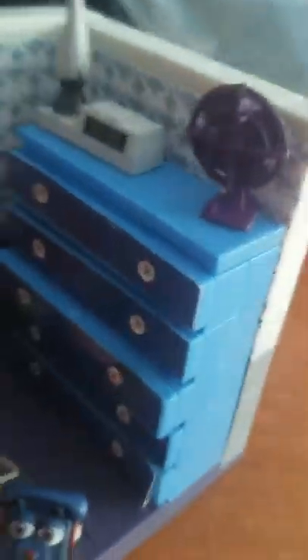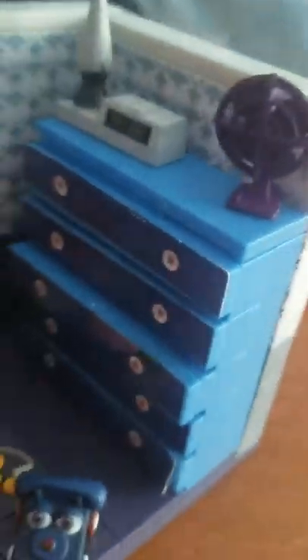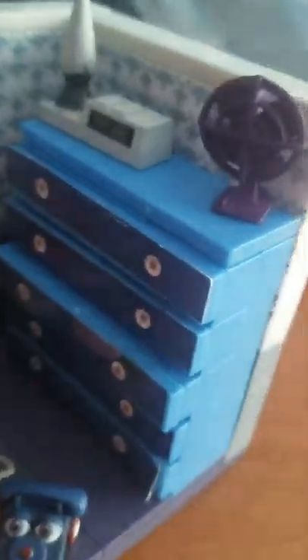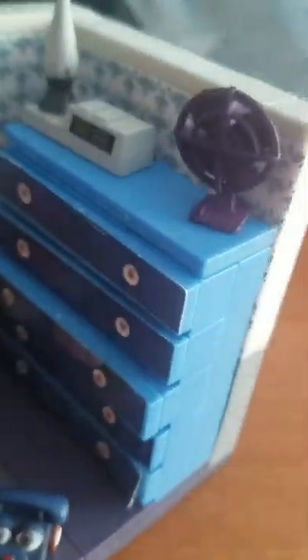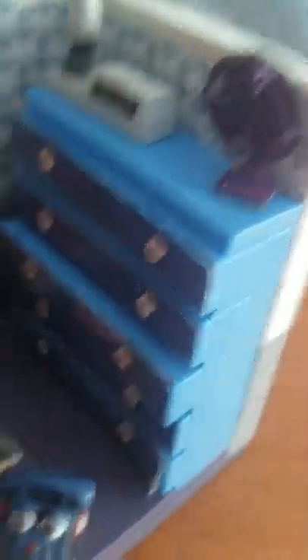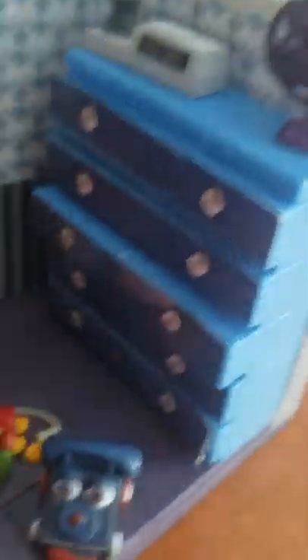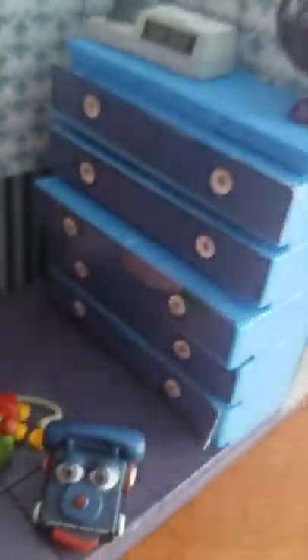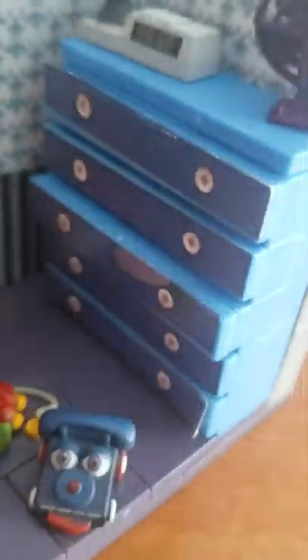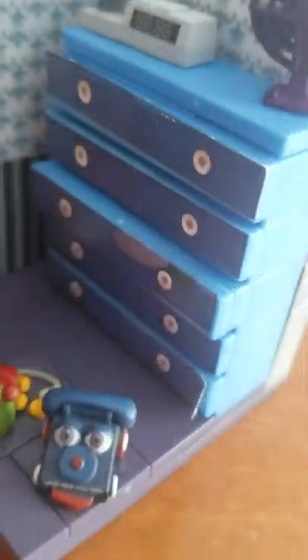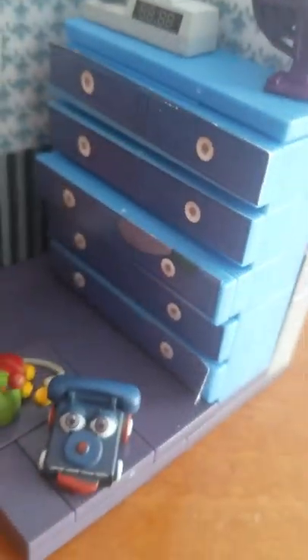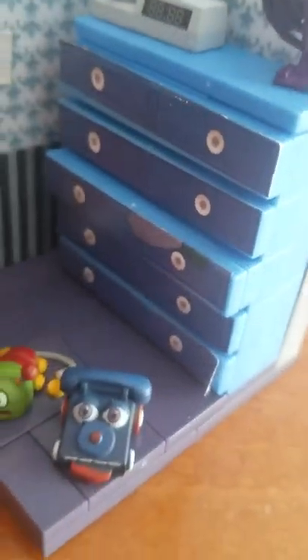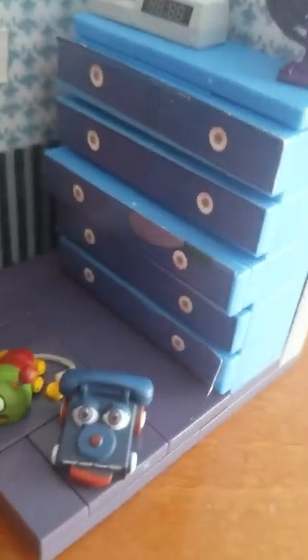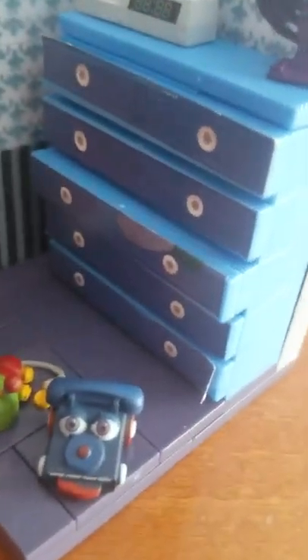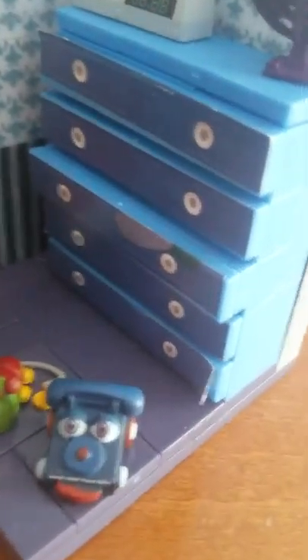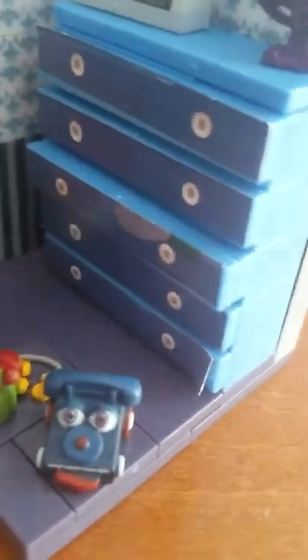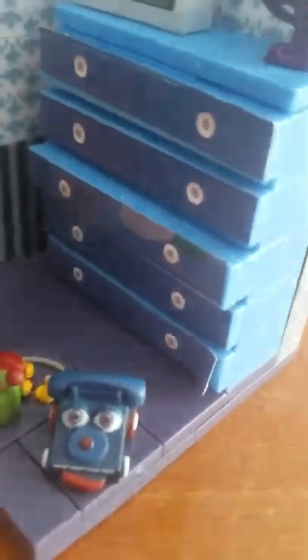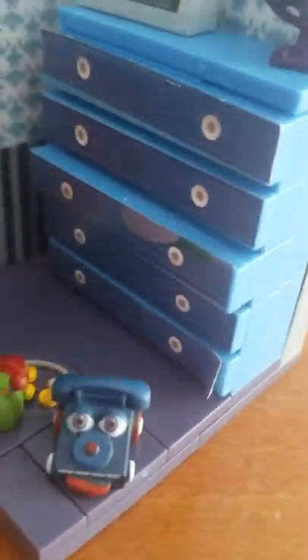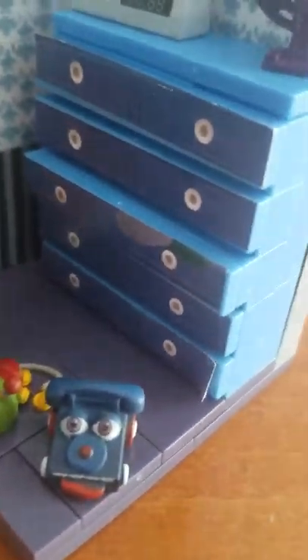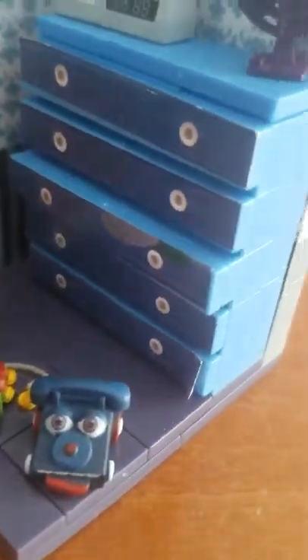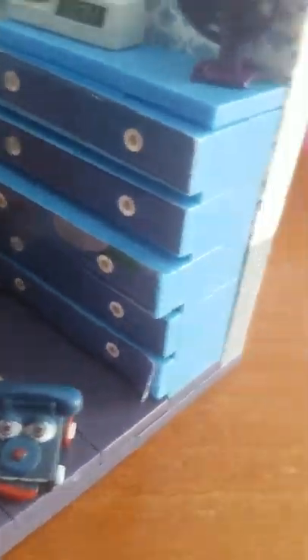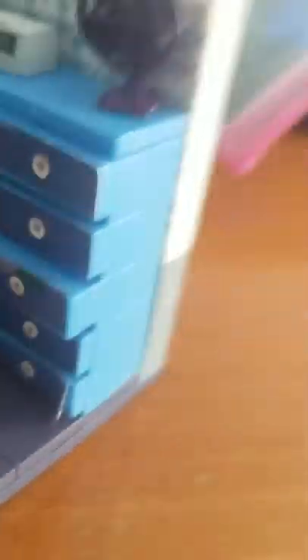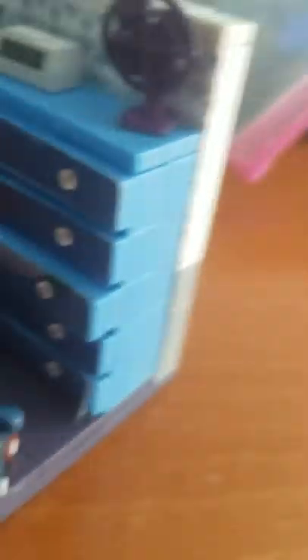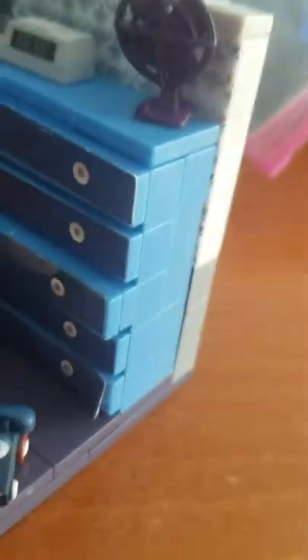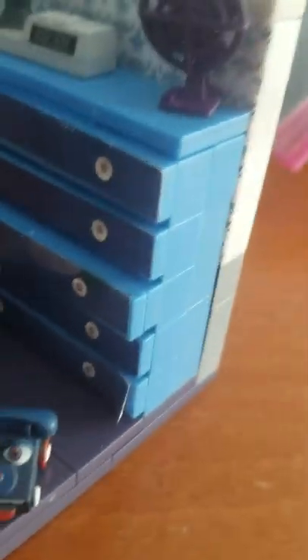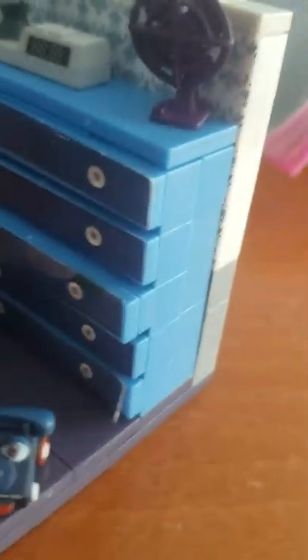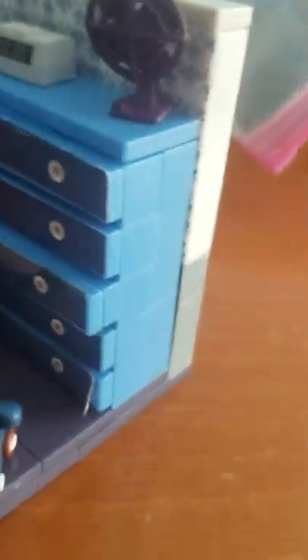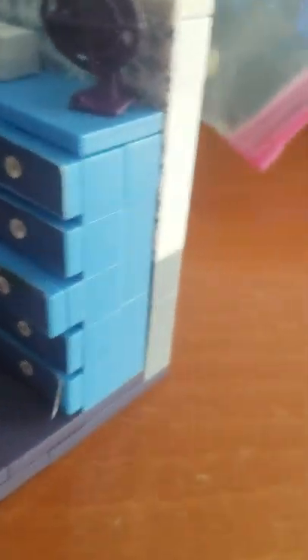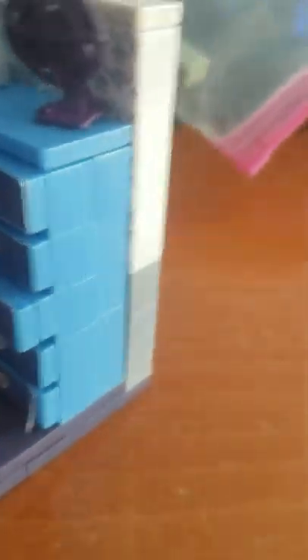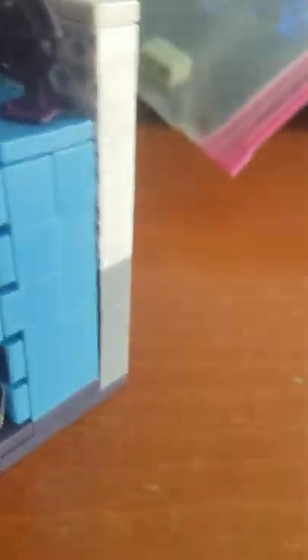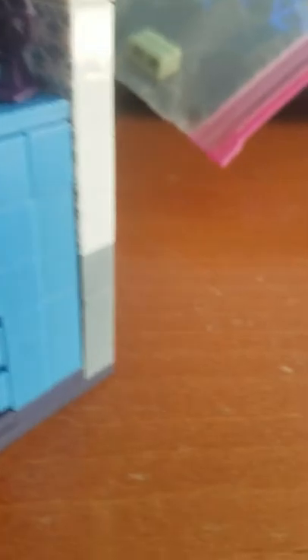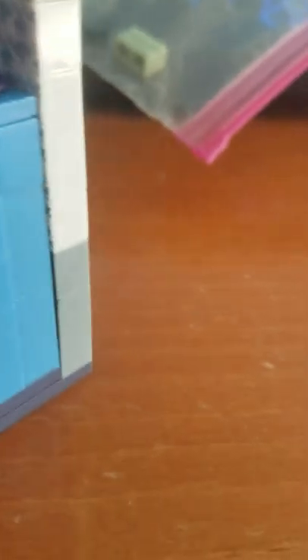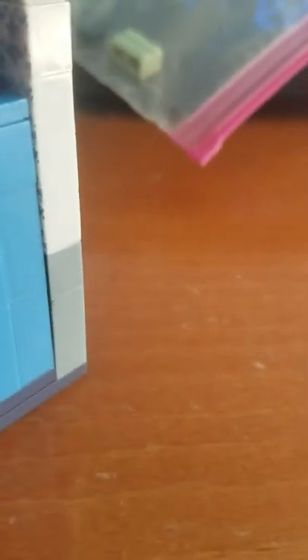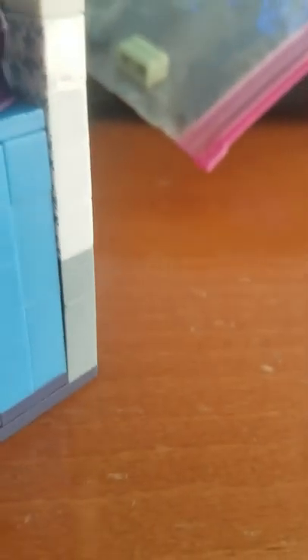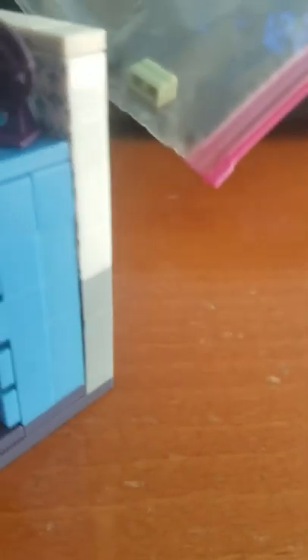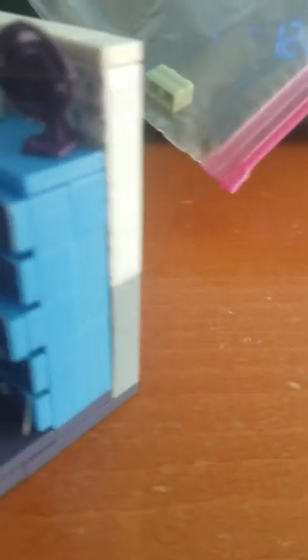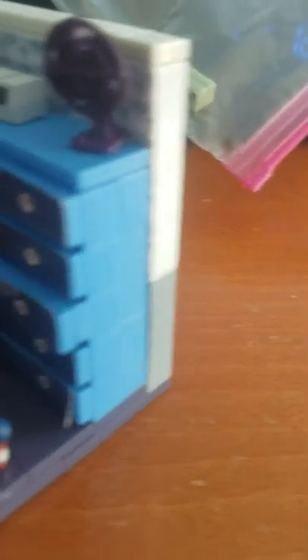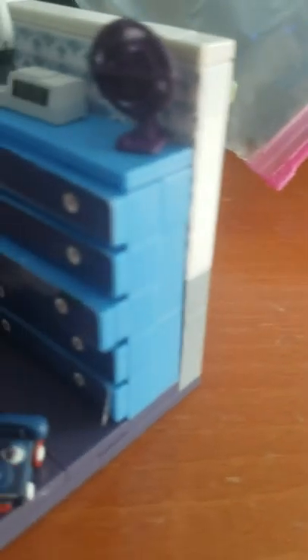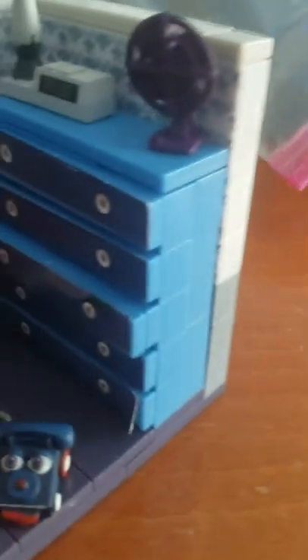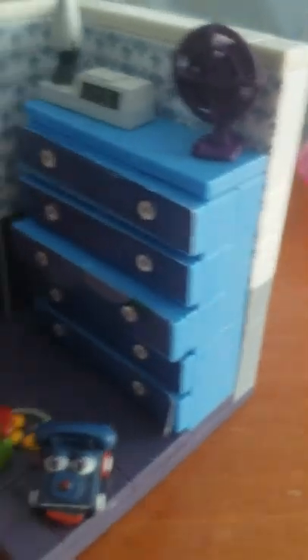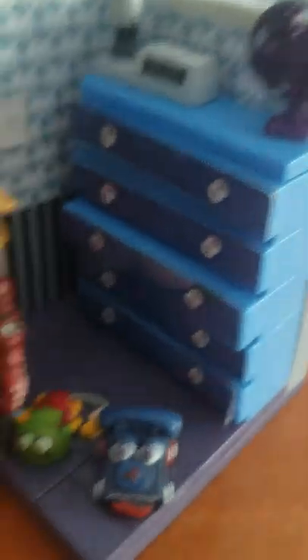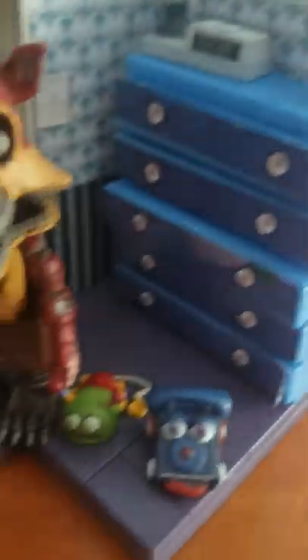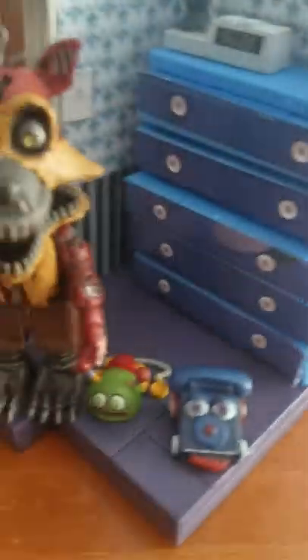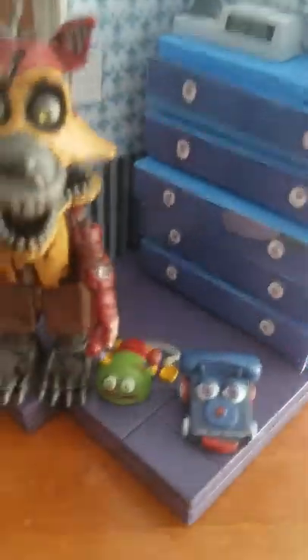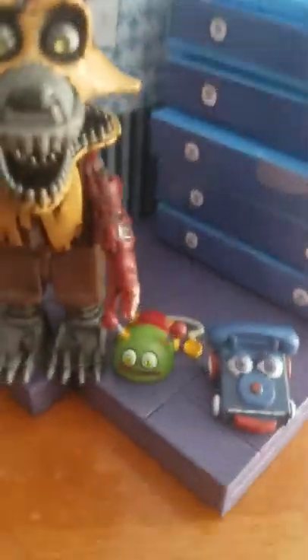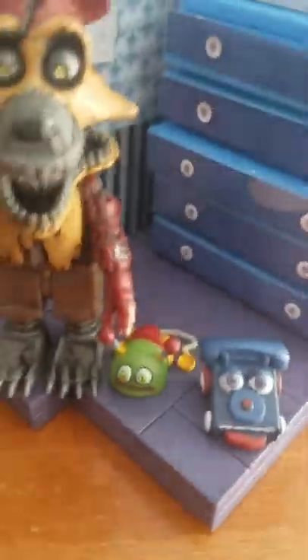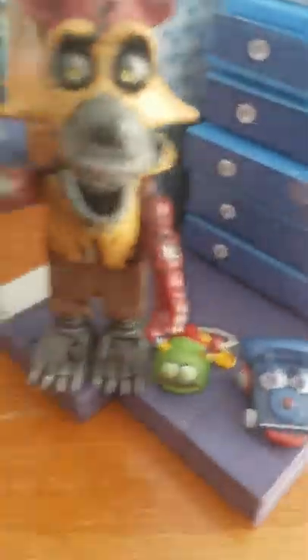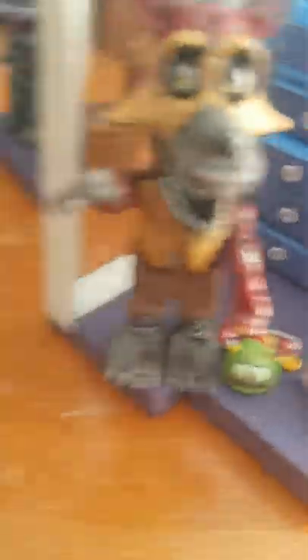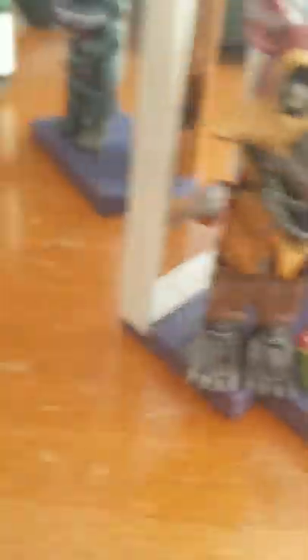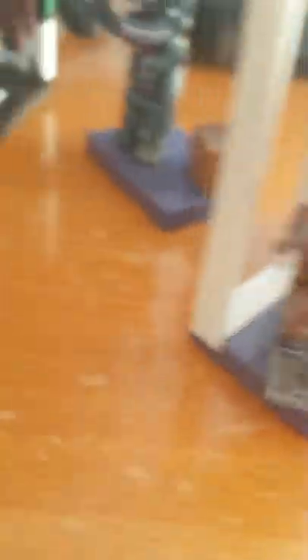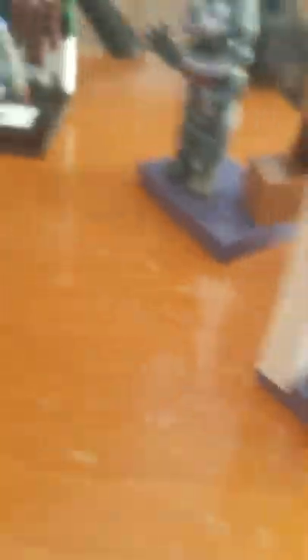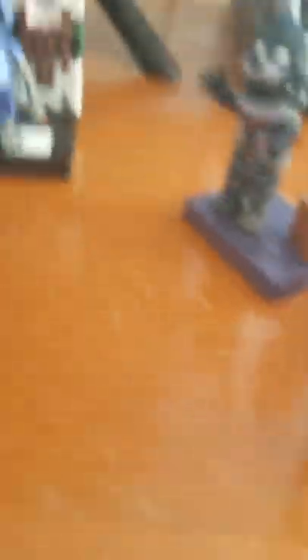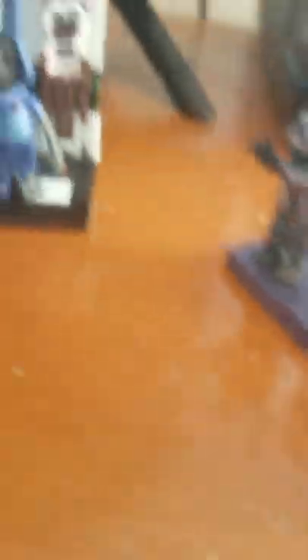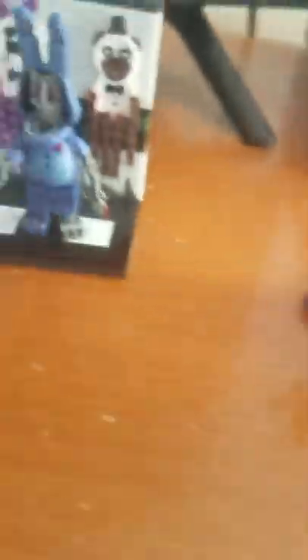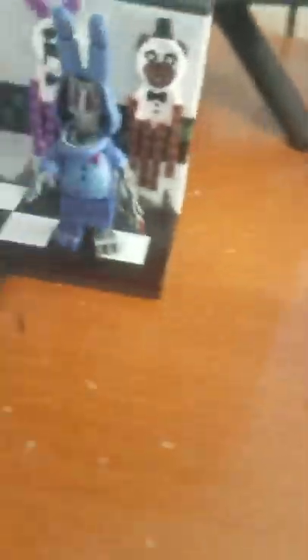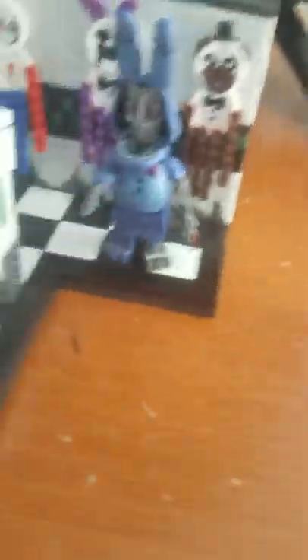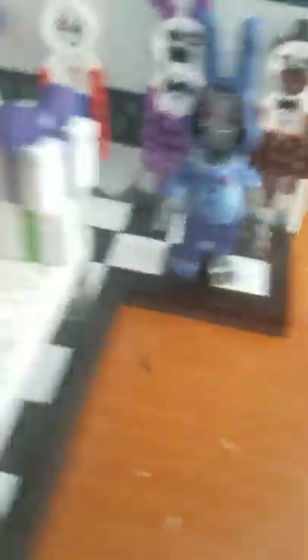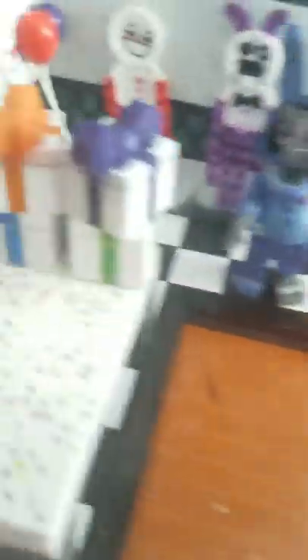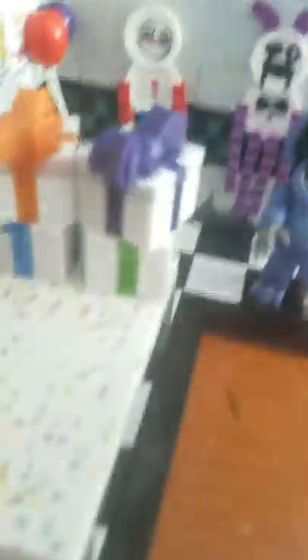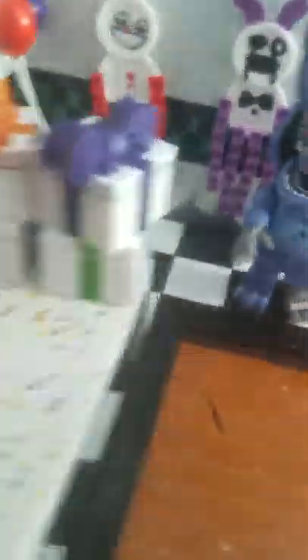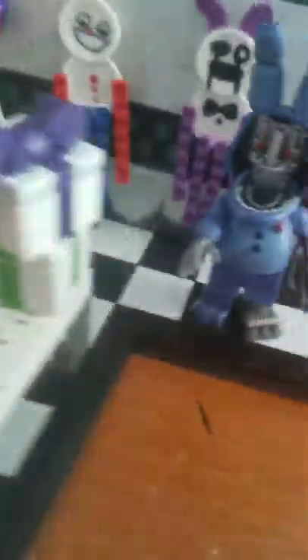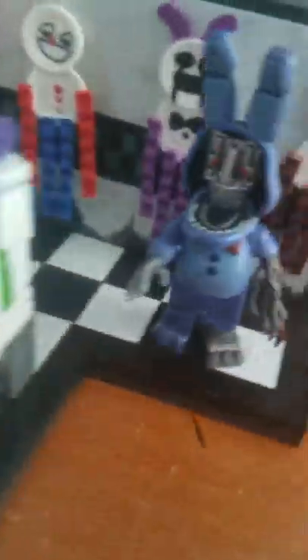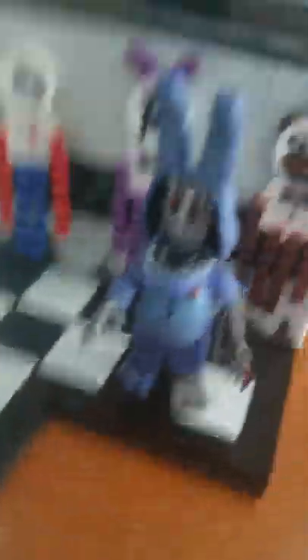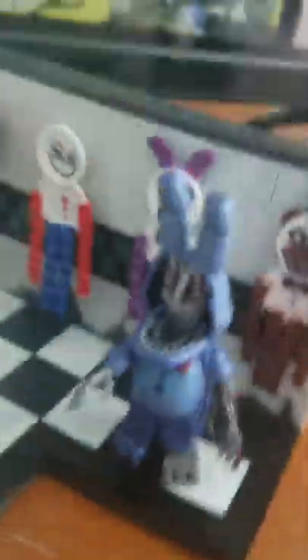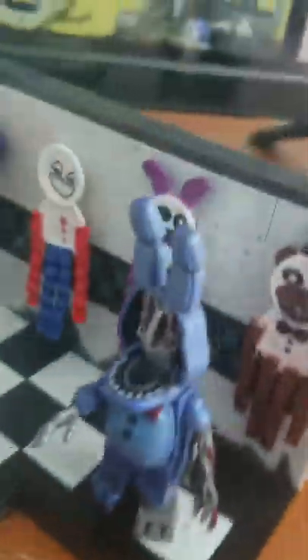Here are the drawers, the dresser itself, and that's the set. Next up is Withered Bonnie.